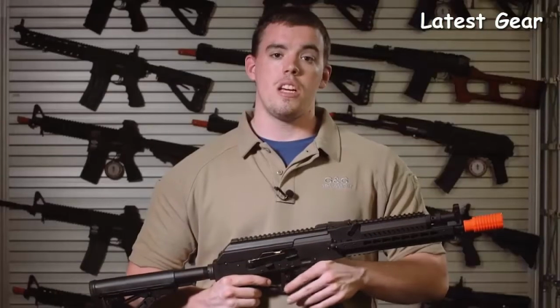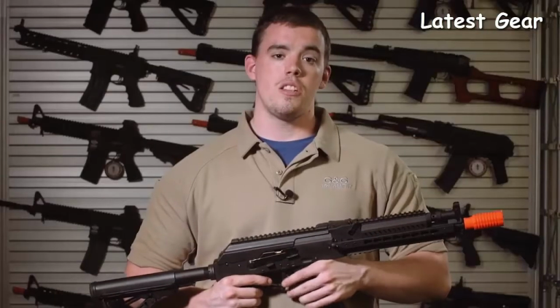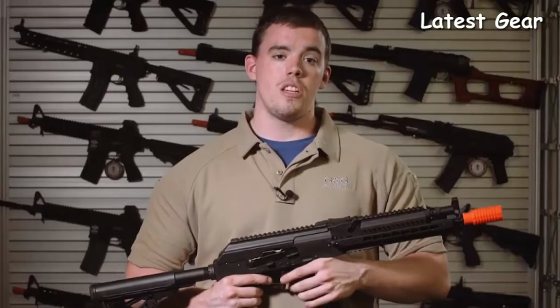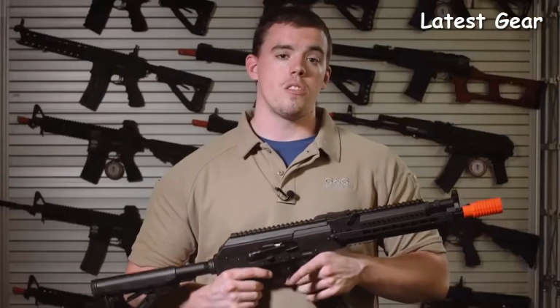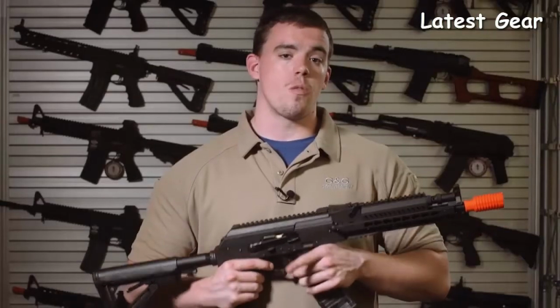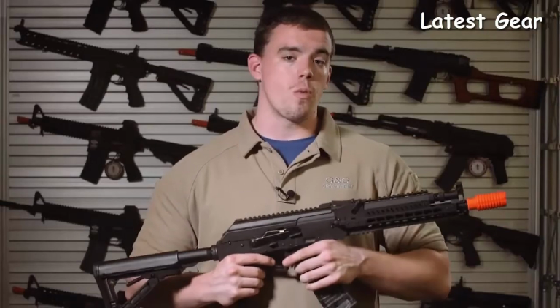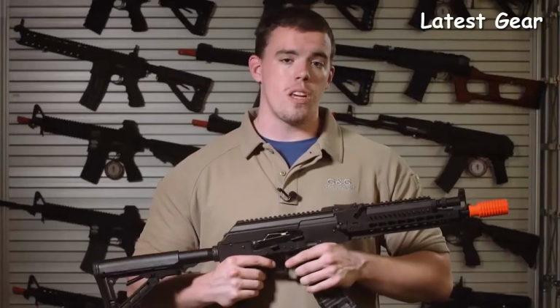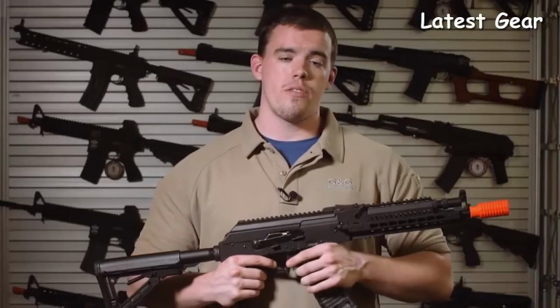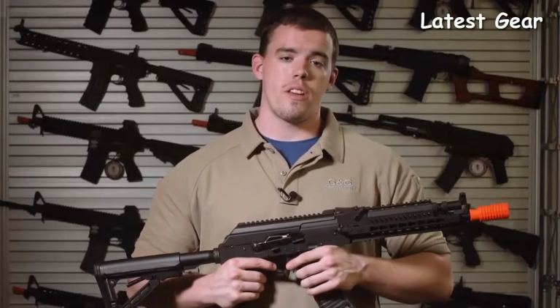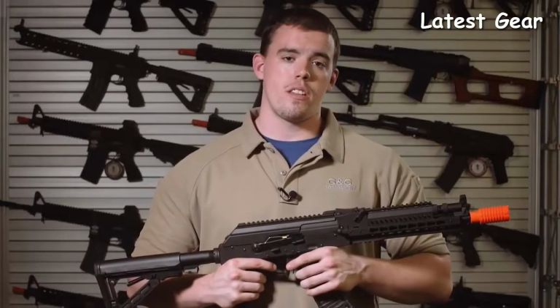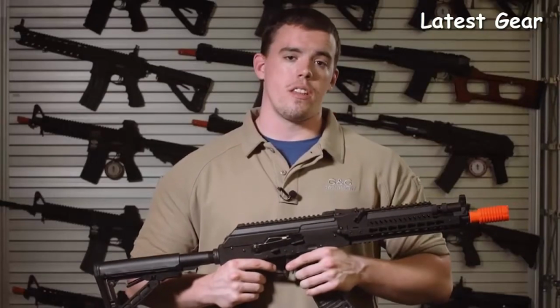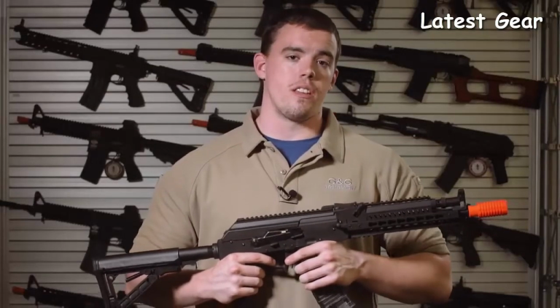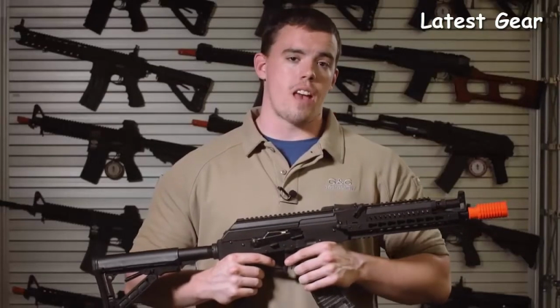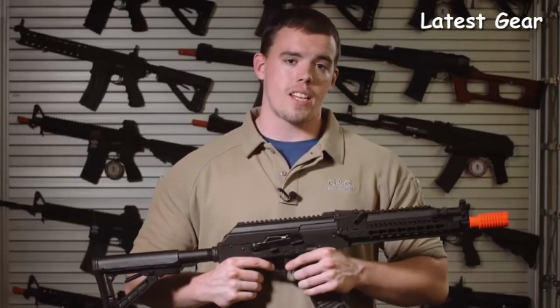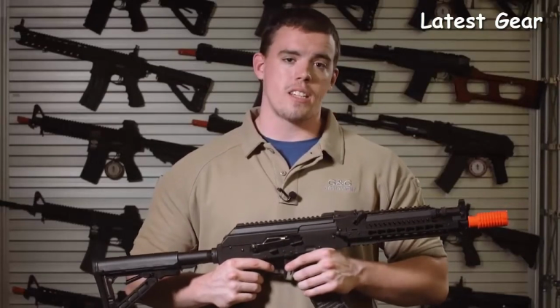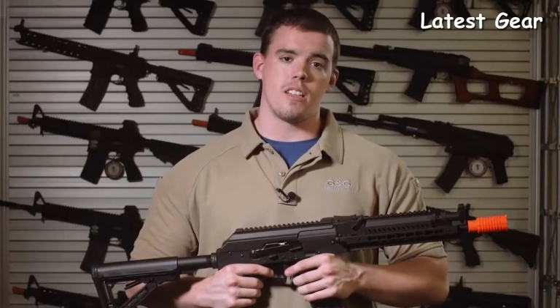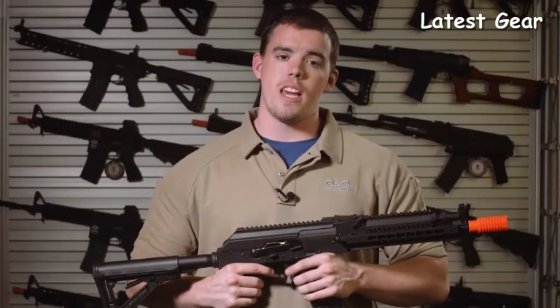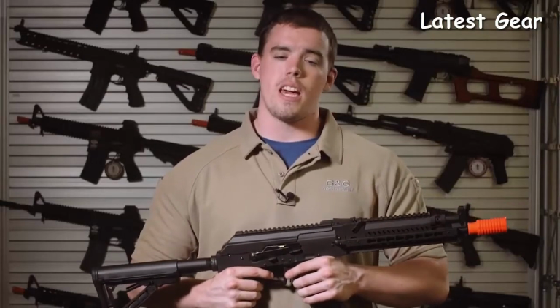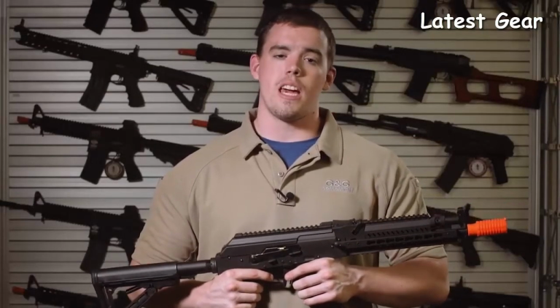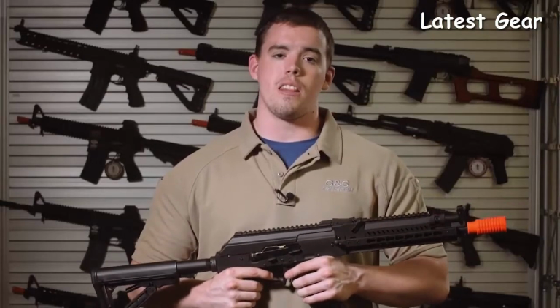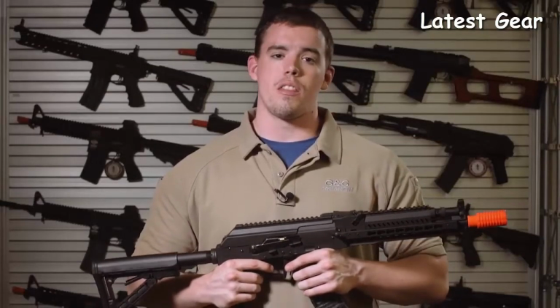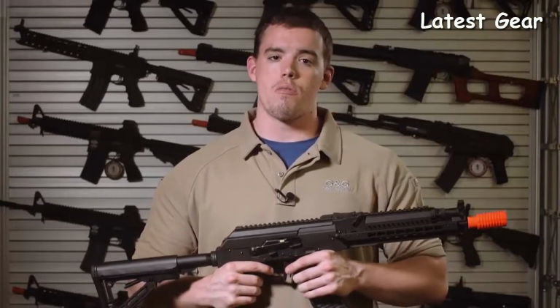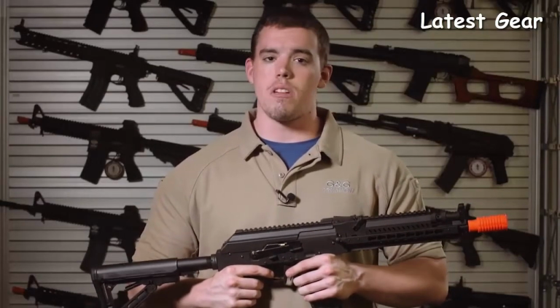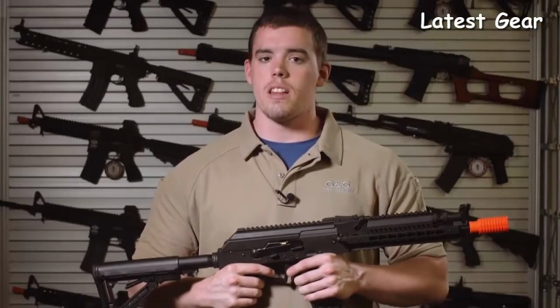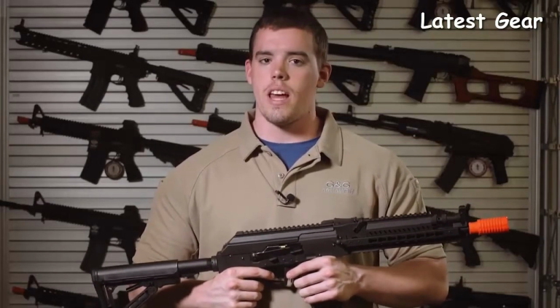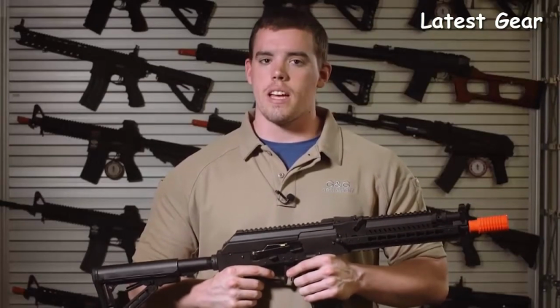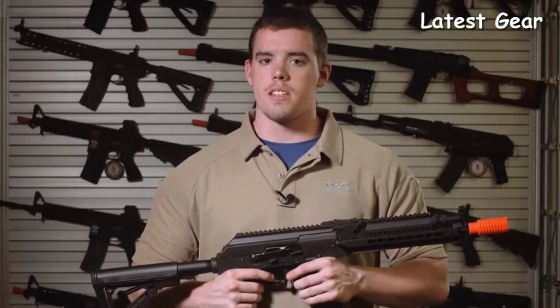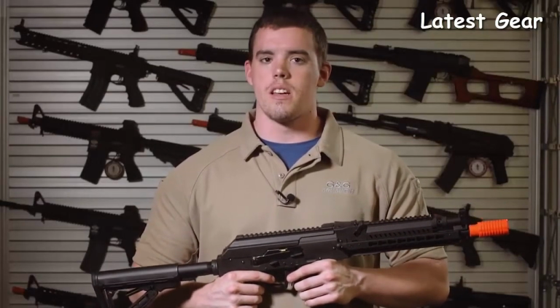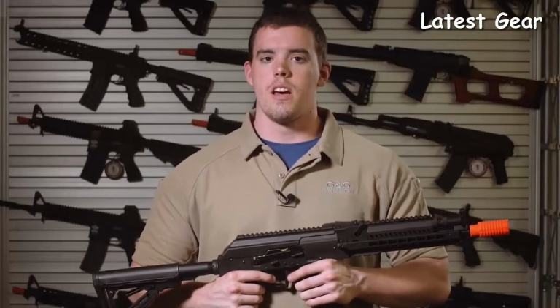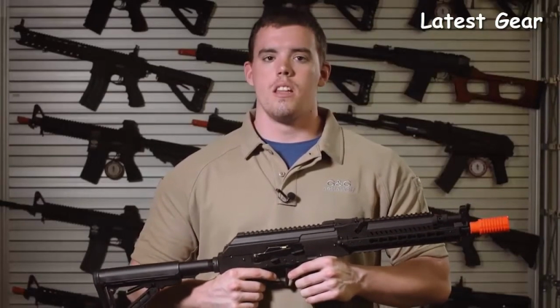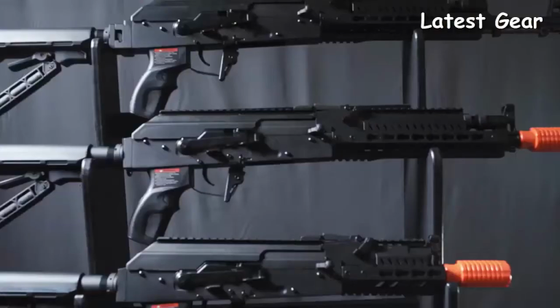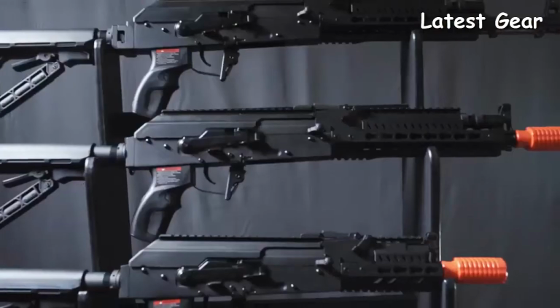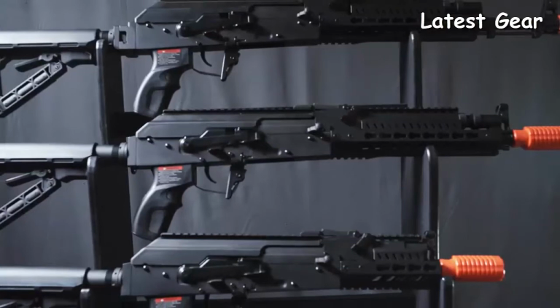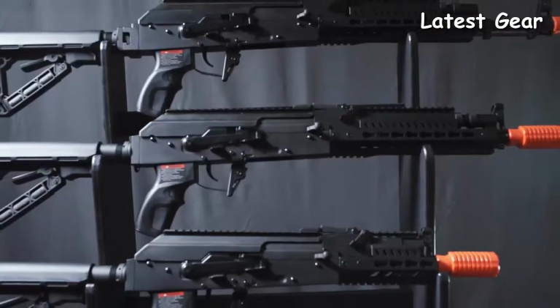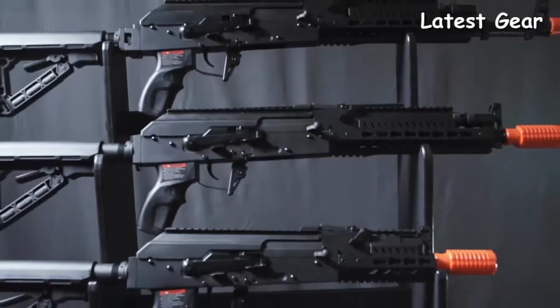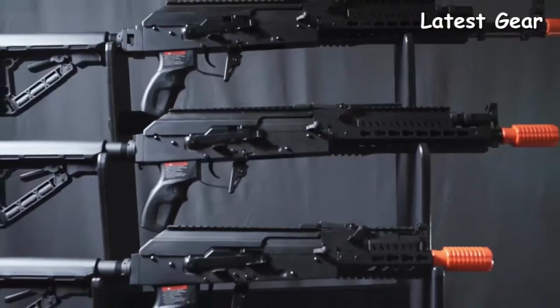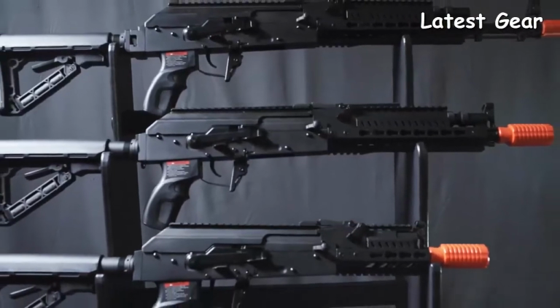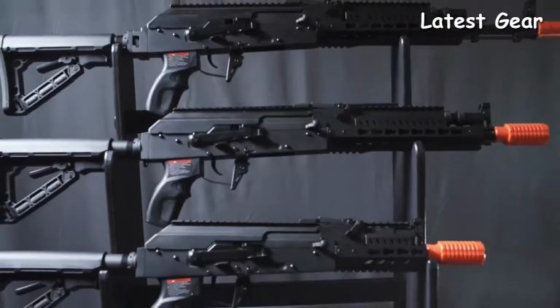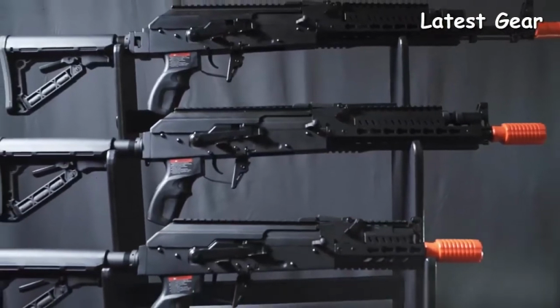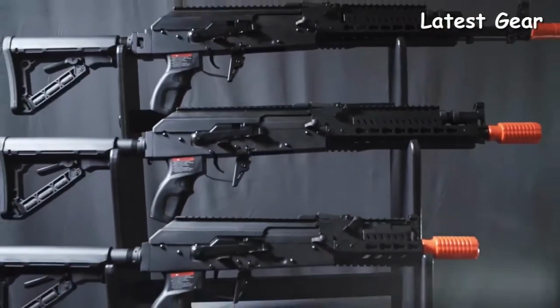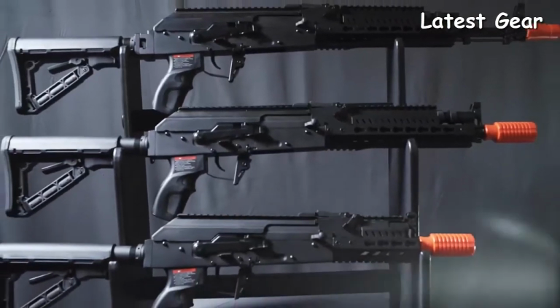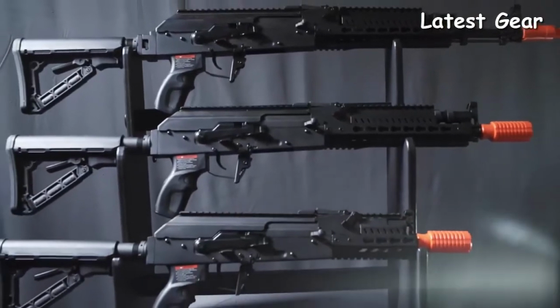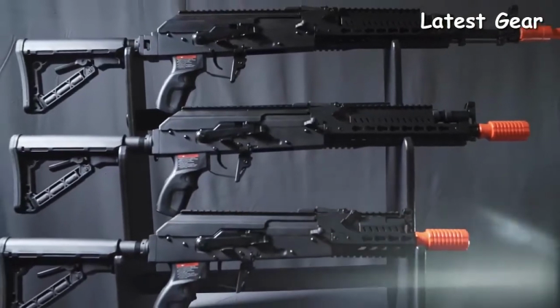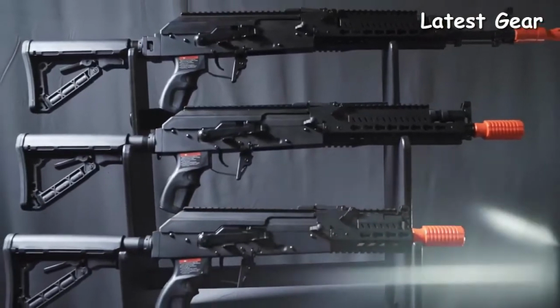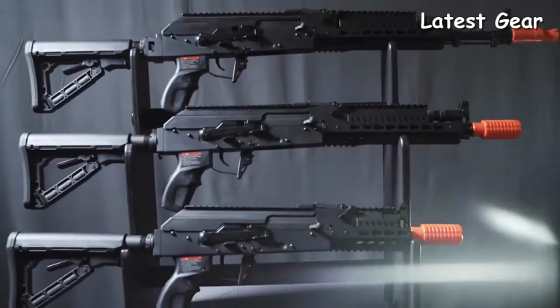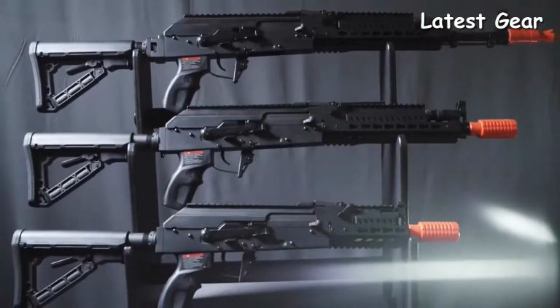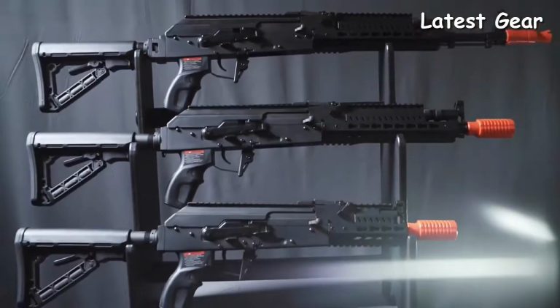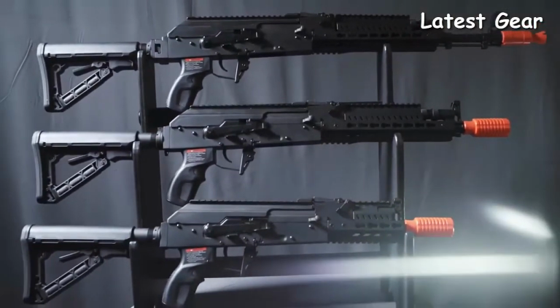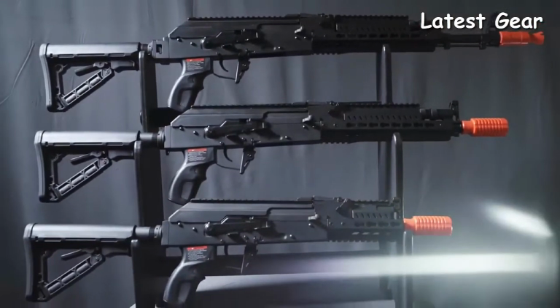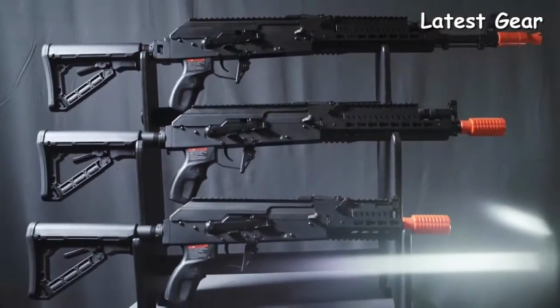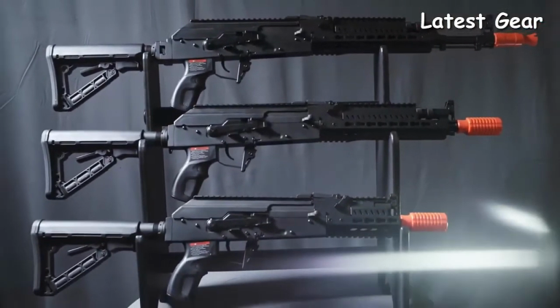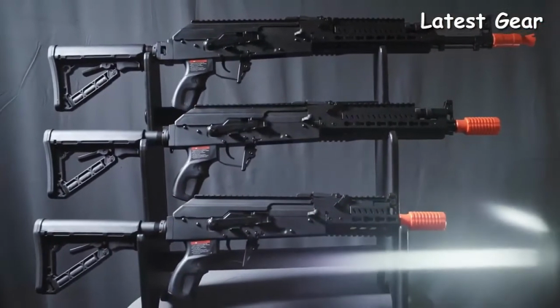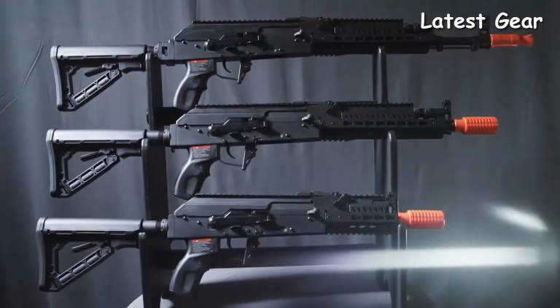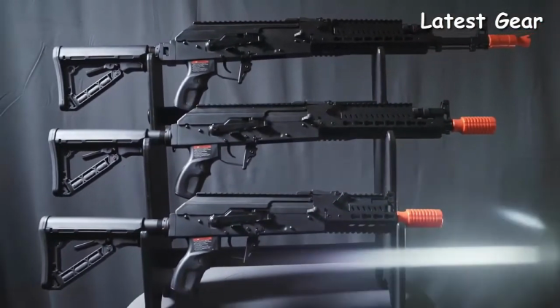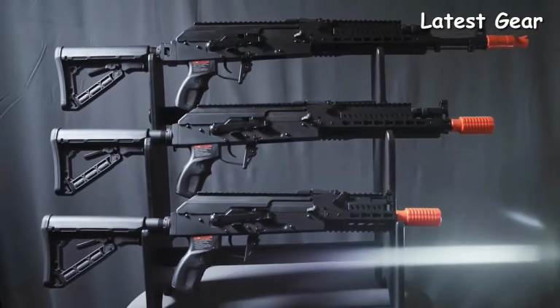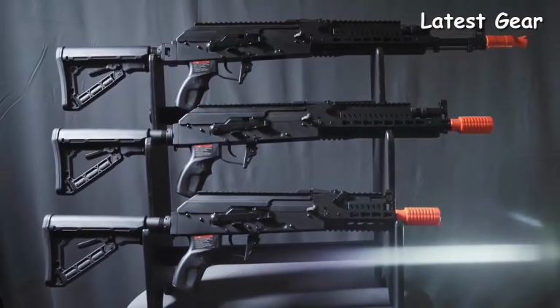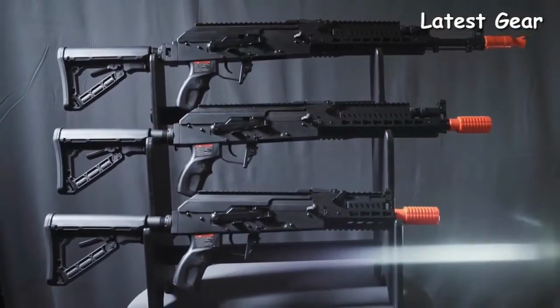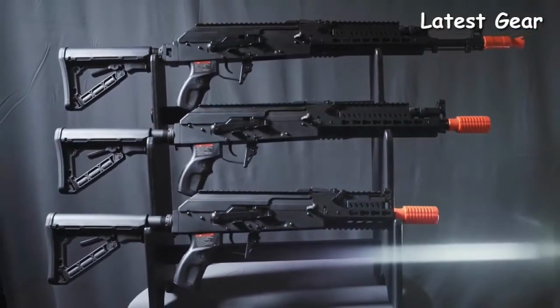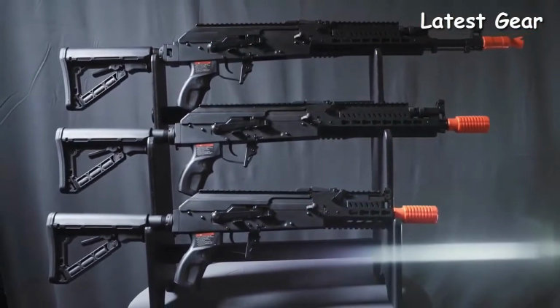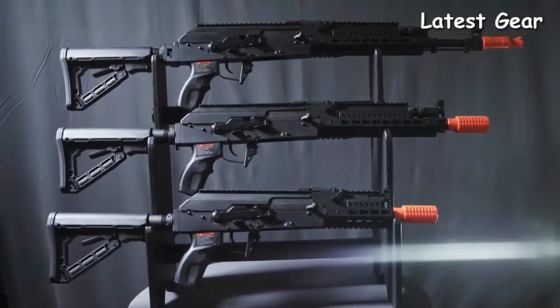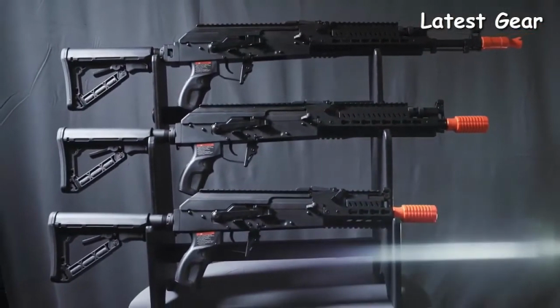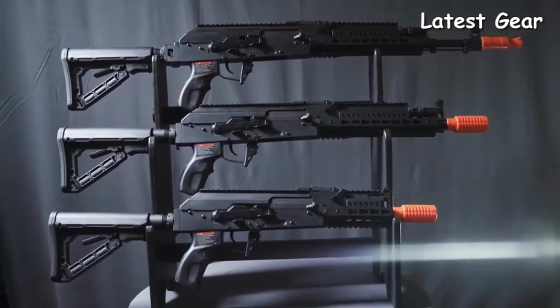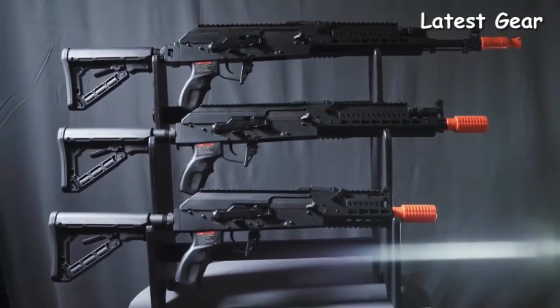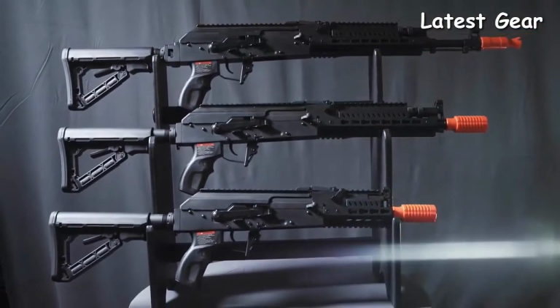G&G has reinvented the tactical AK in three lengths: the long Tactical, the mid-length Elite, and the short CQB.